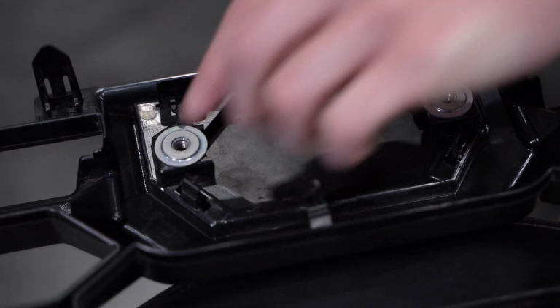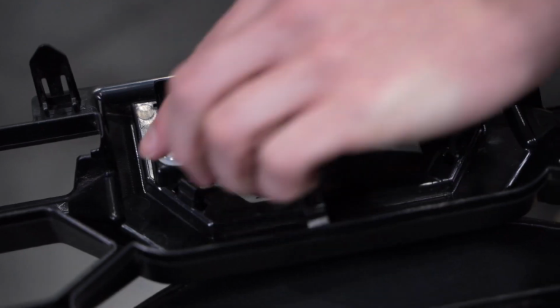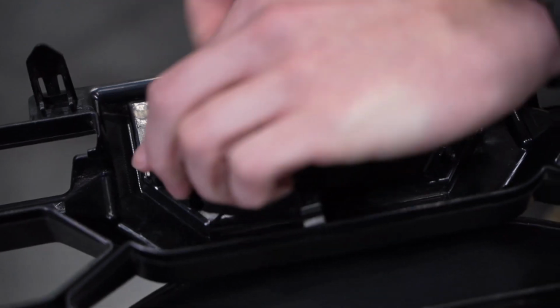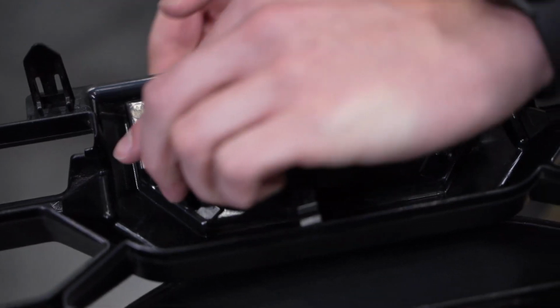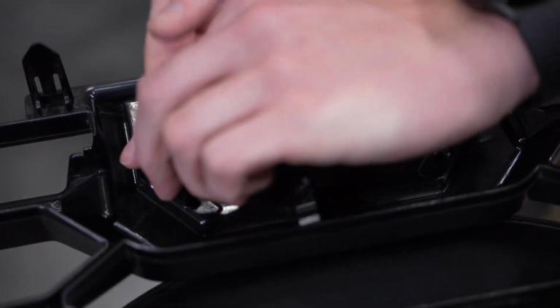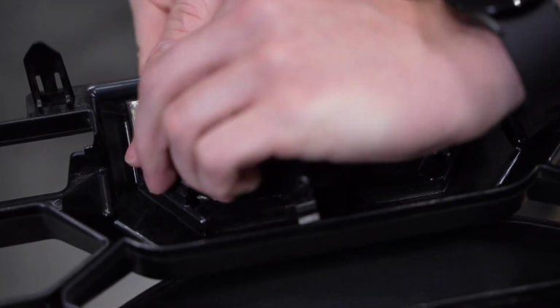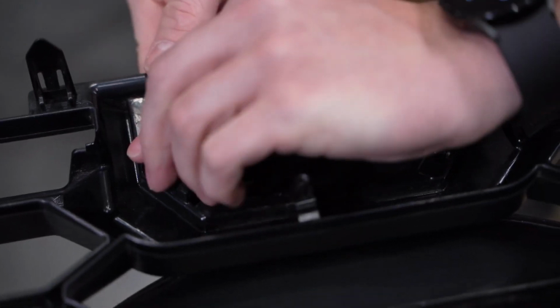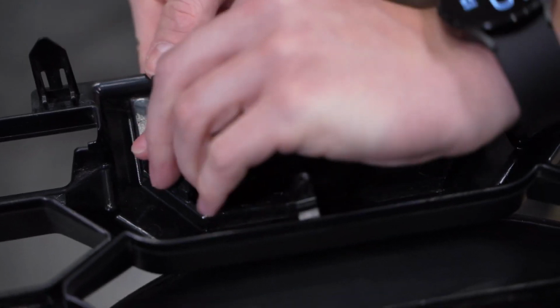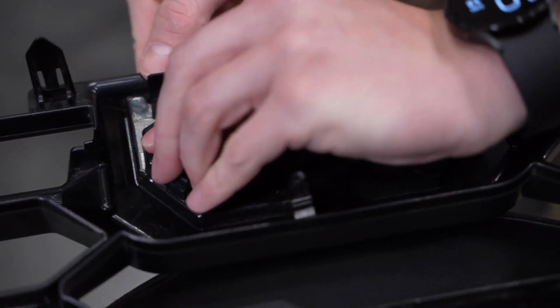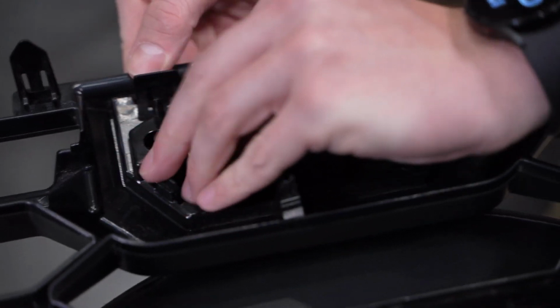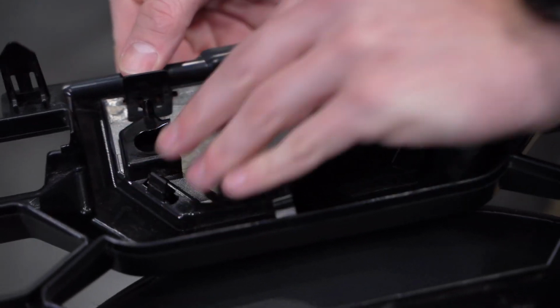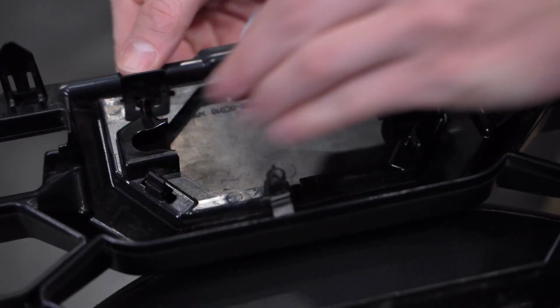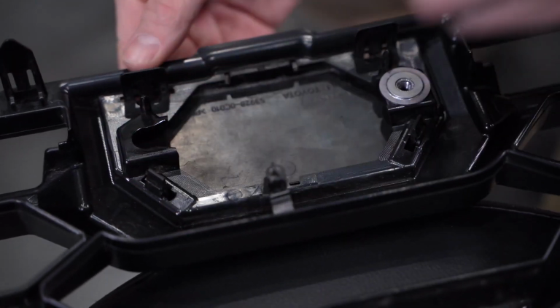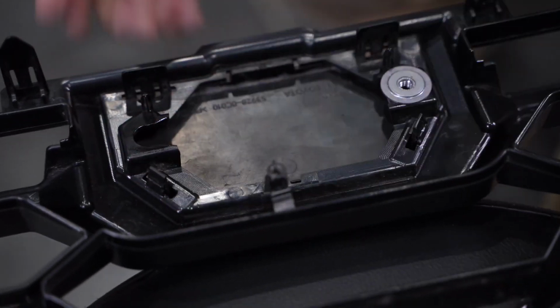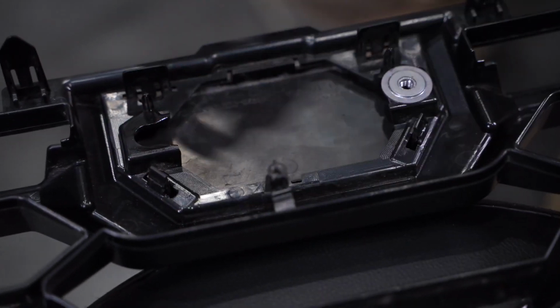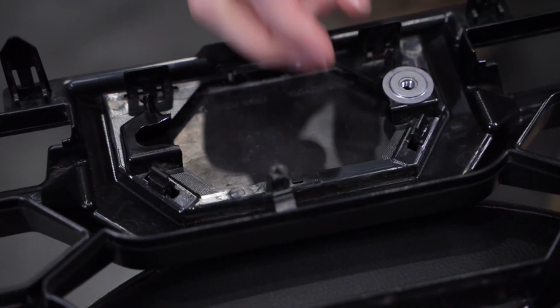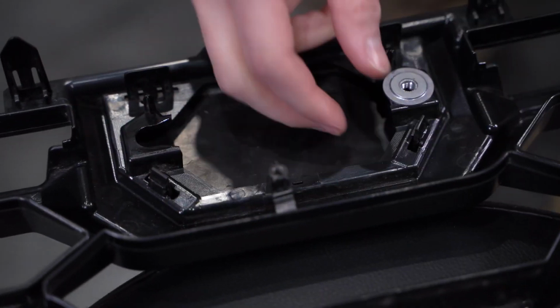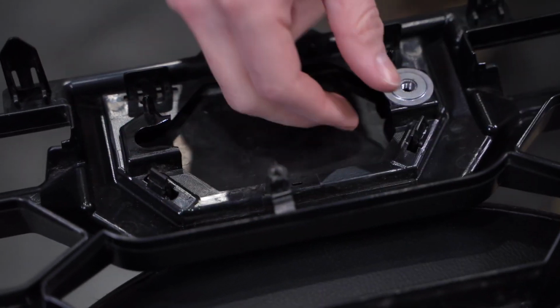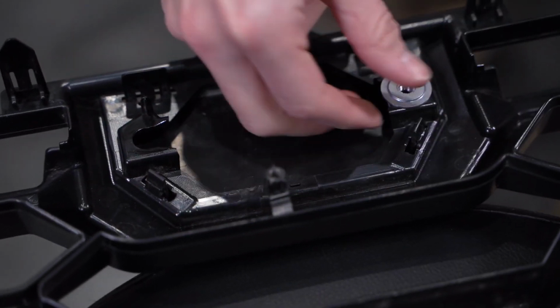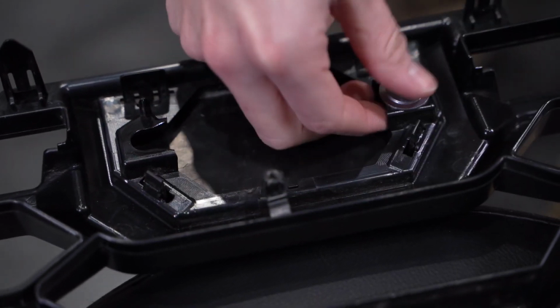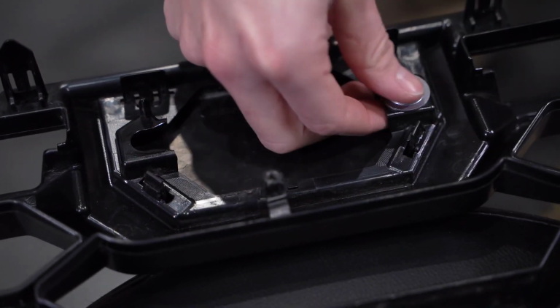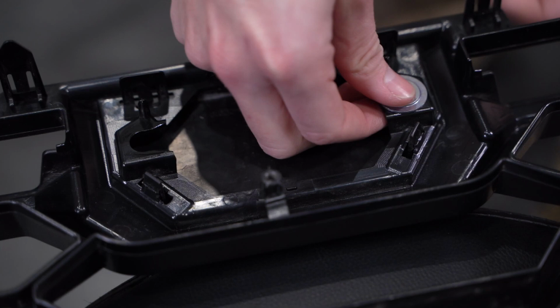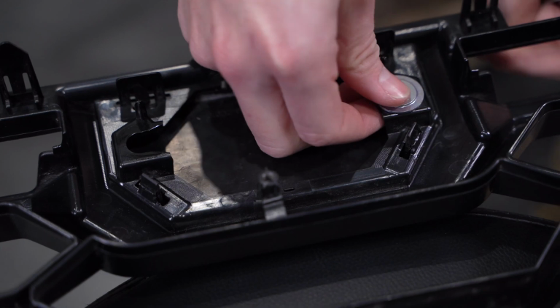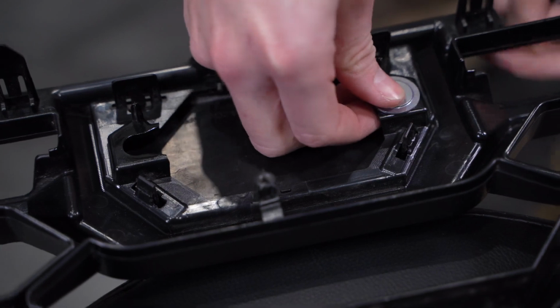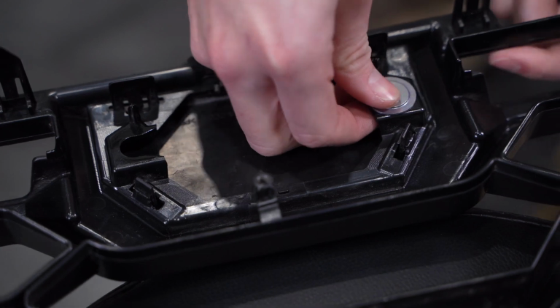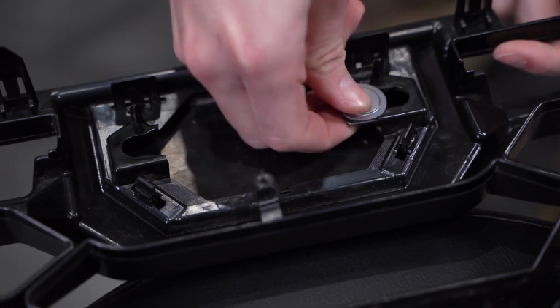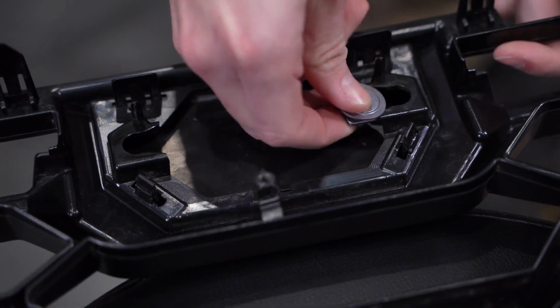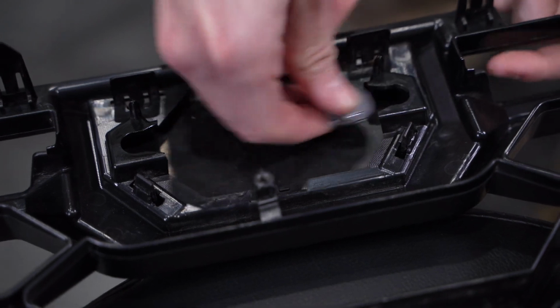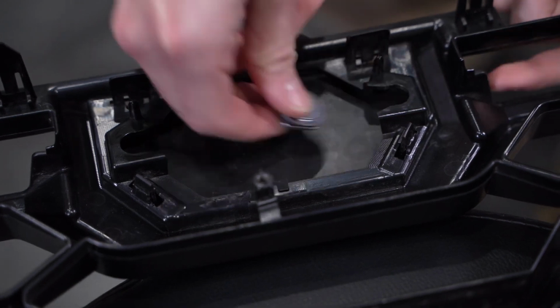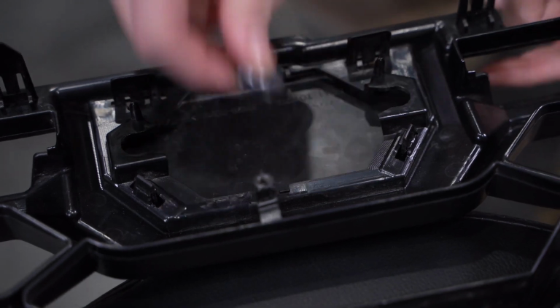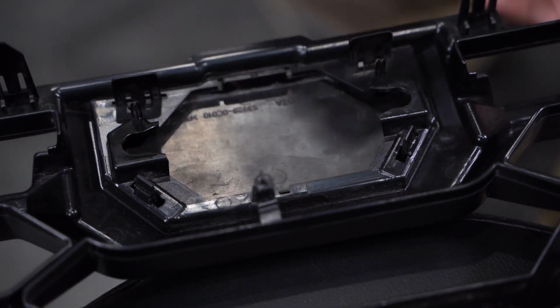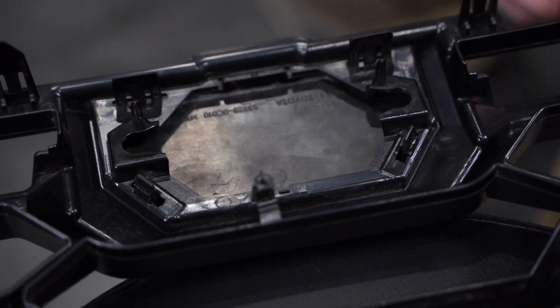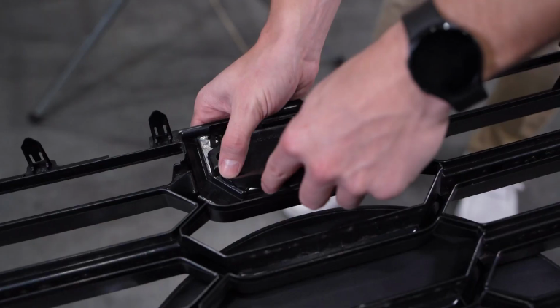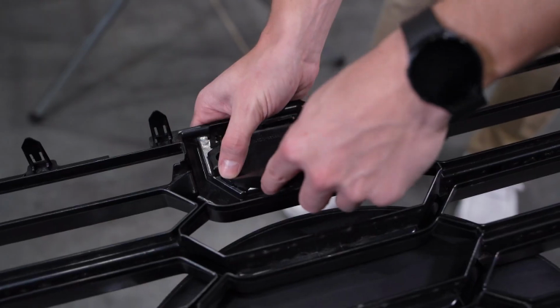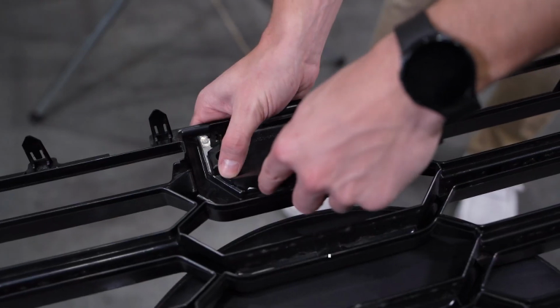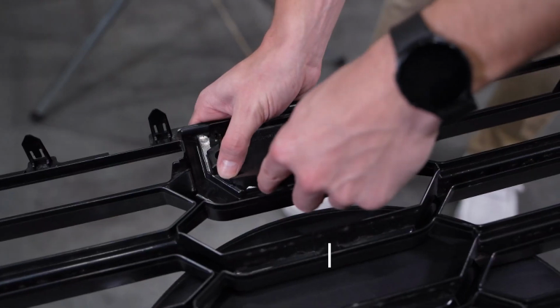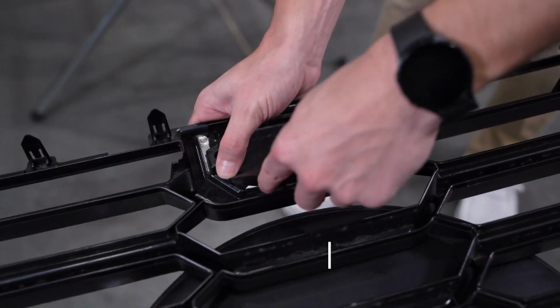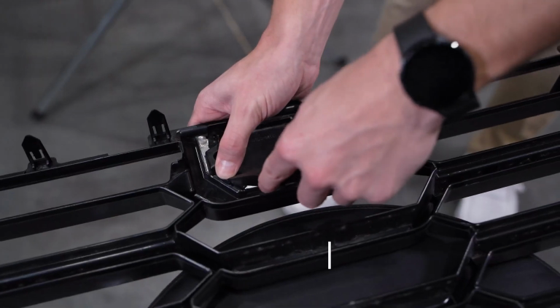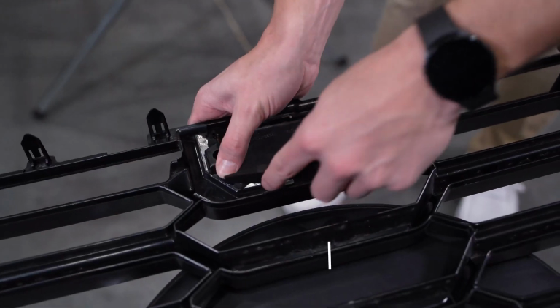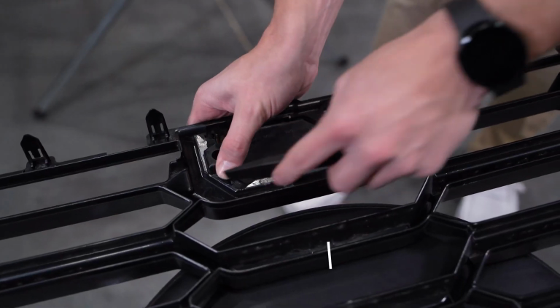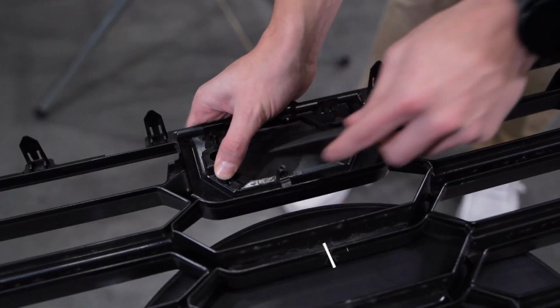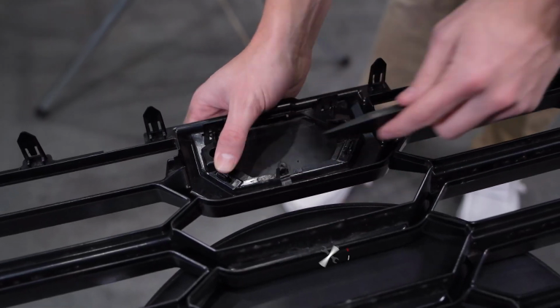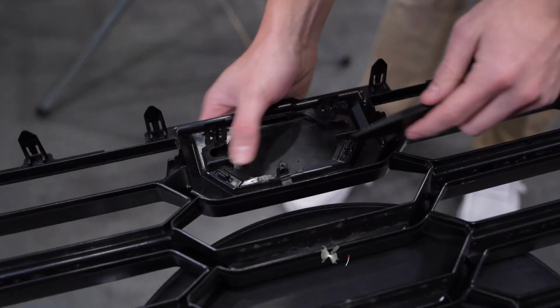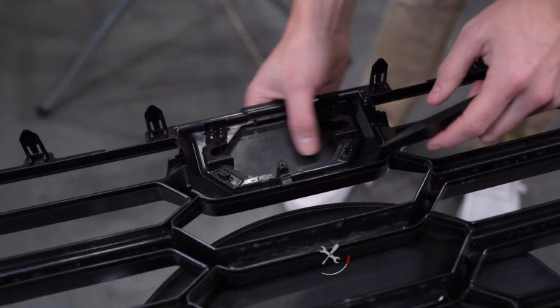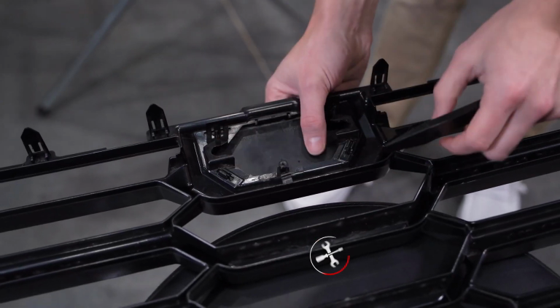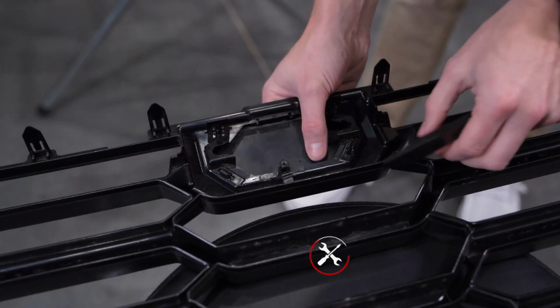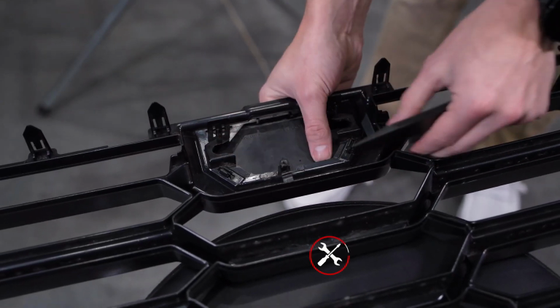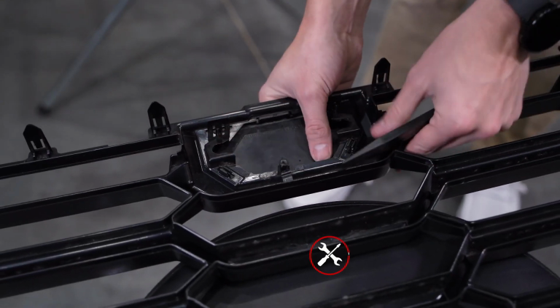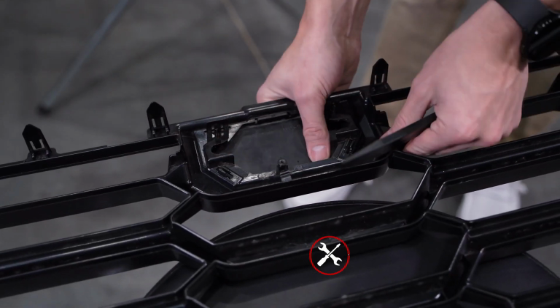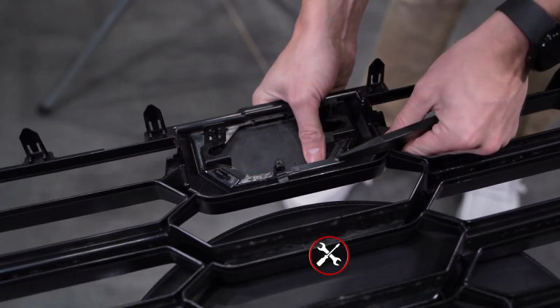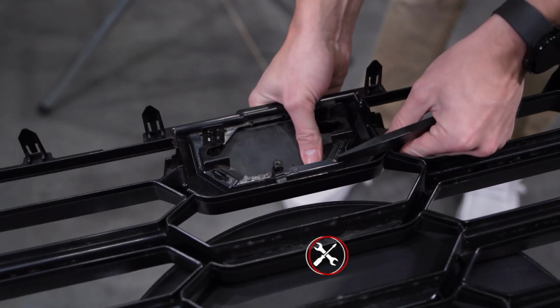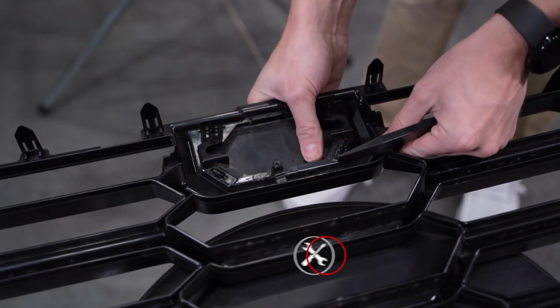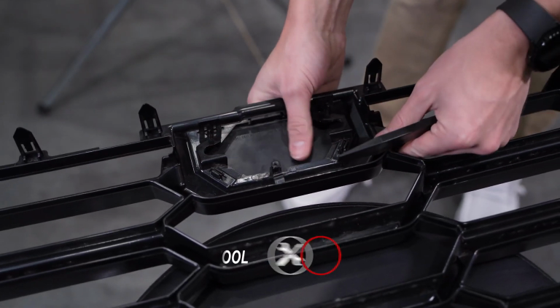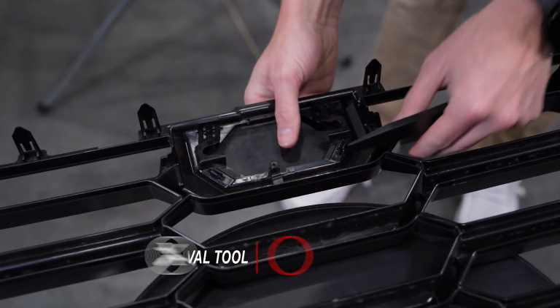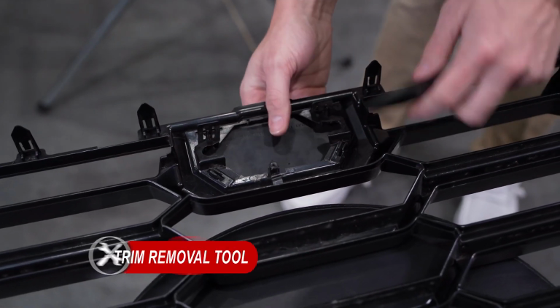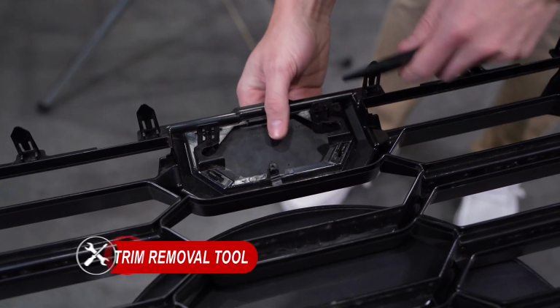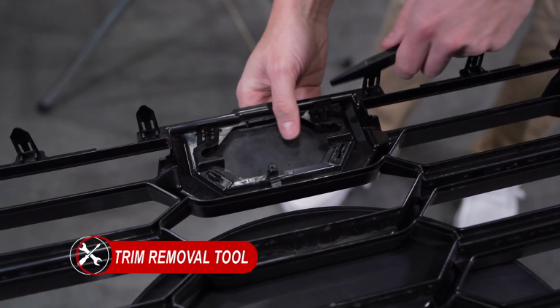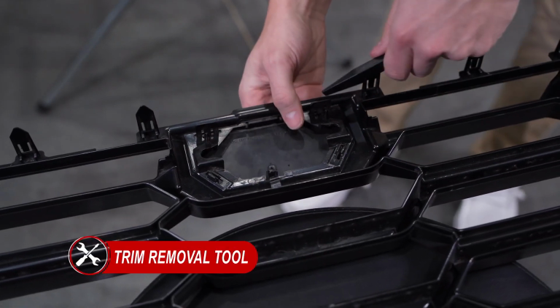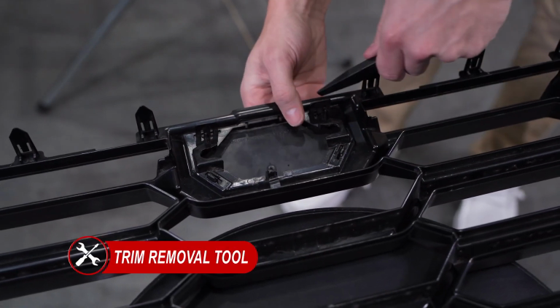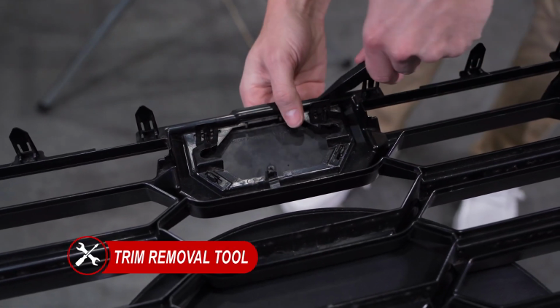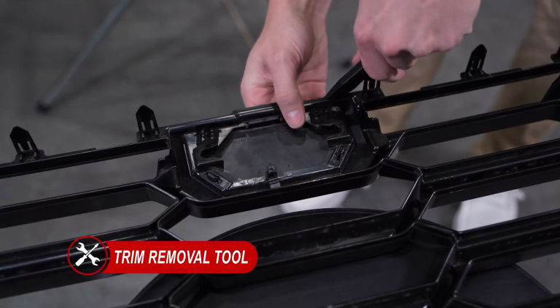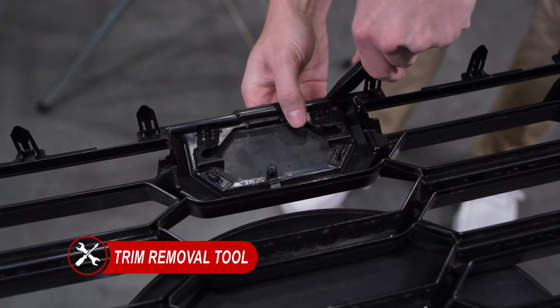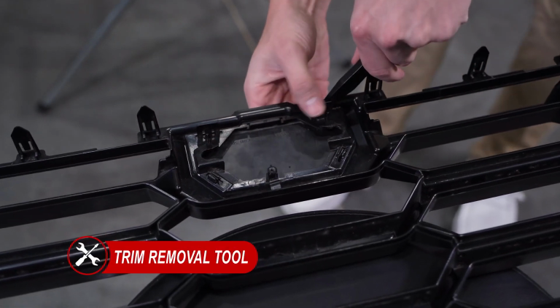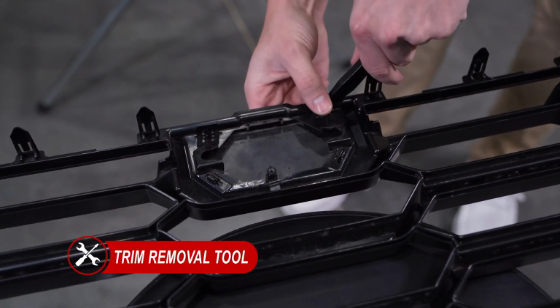Before moving our new grill into place, we'll need to slide off the TSS sensor fasteners and pop out its cover before transferring them to your new grill.